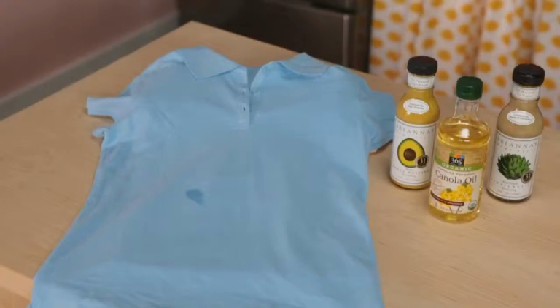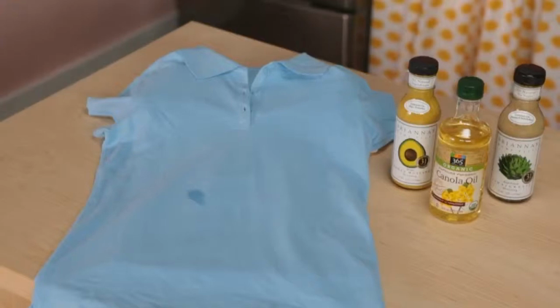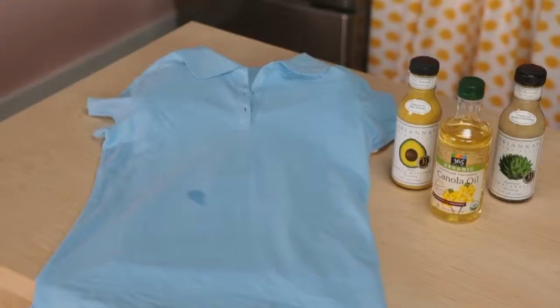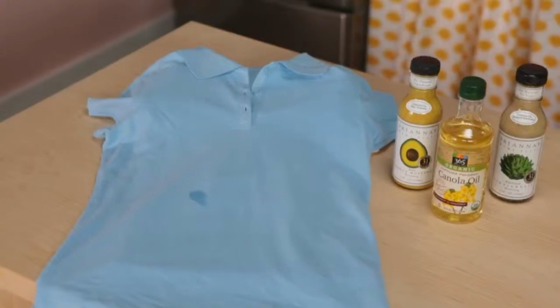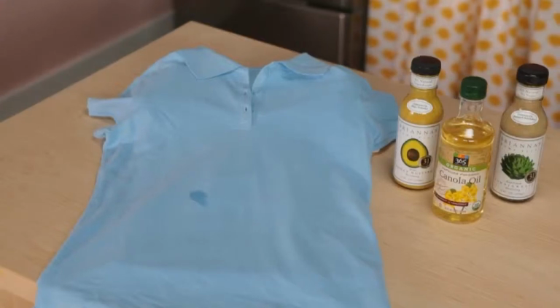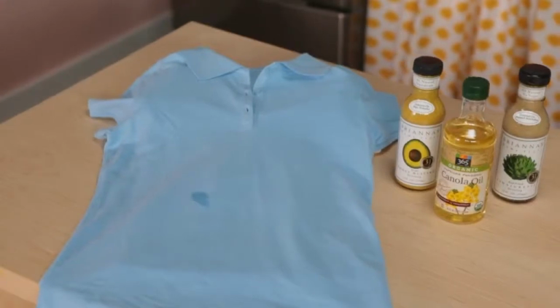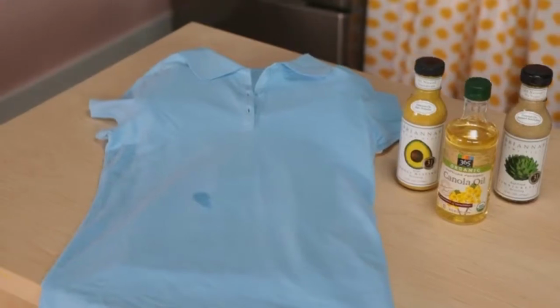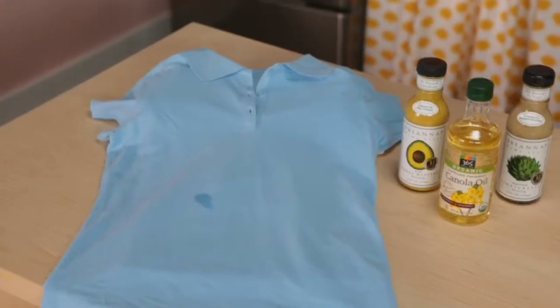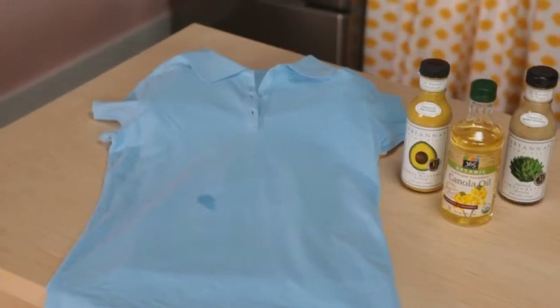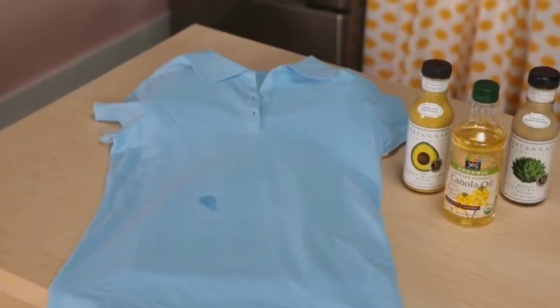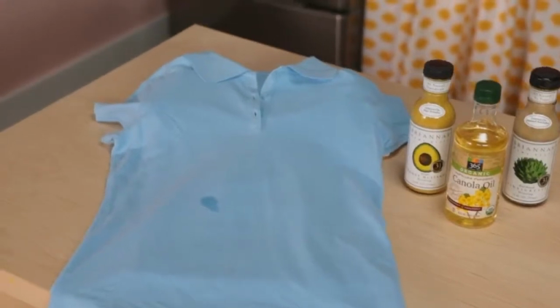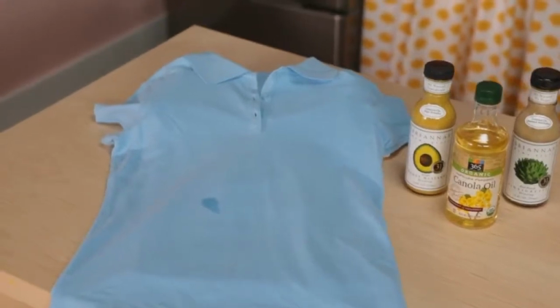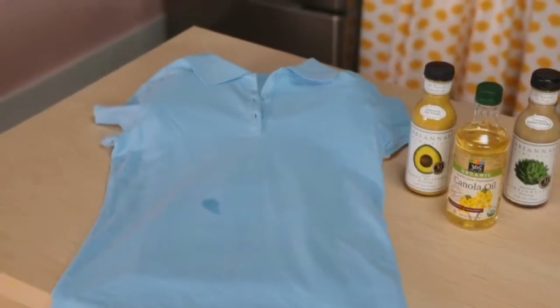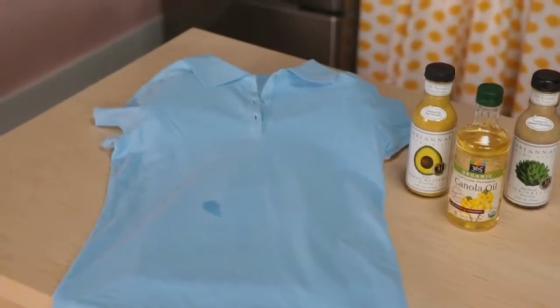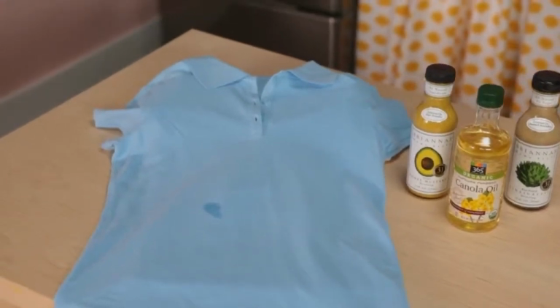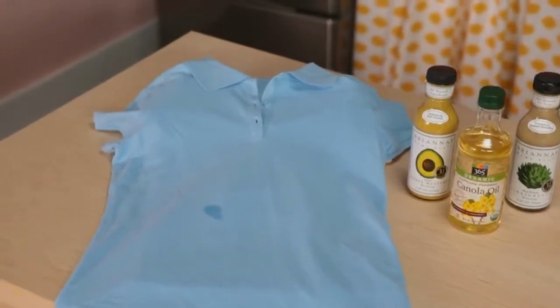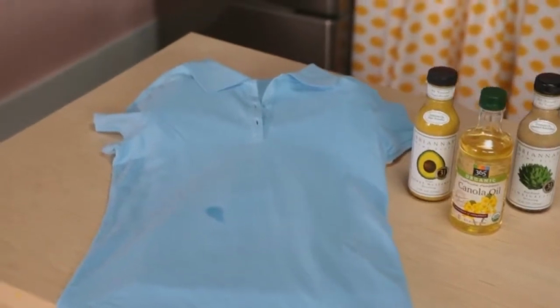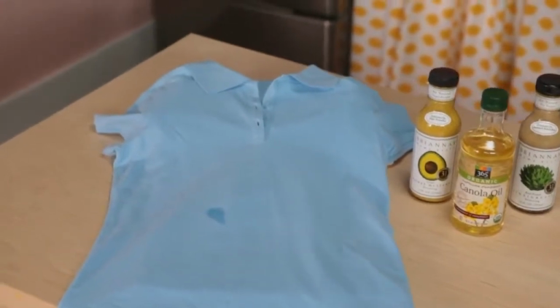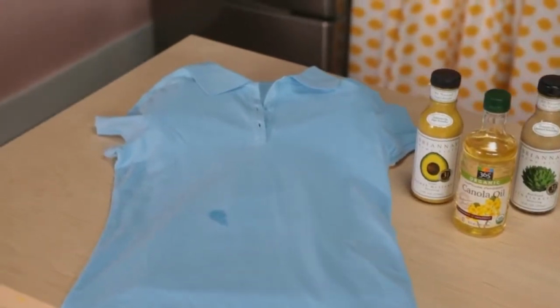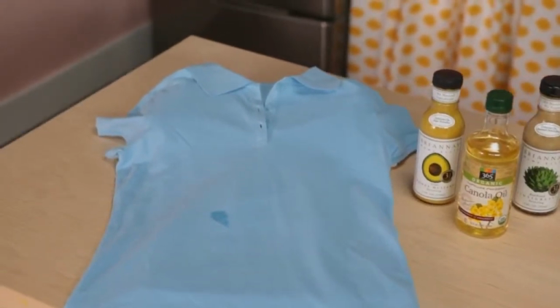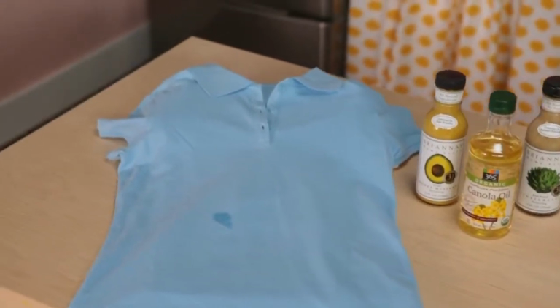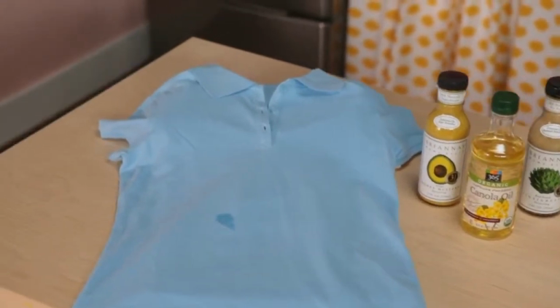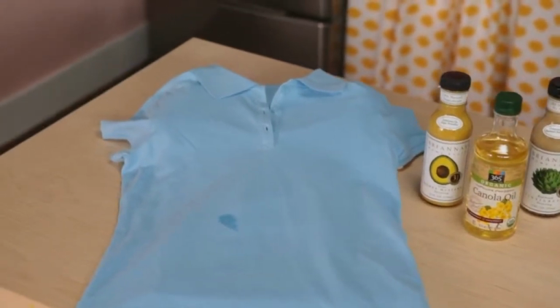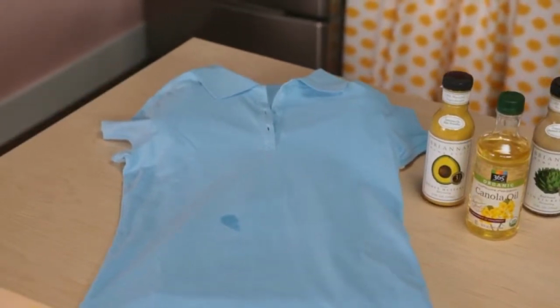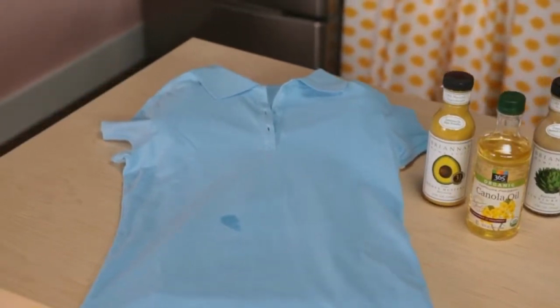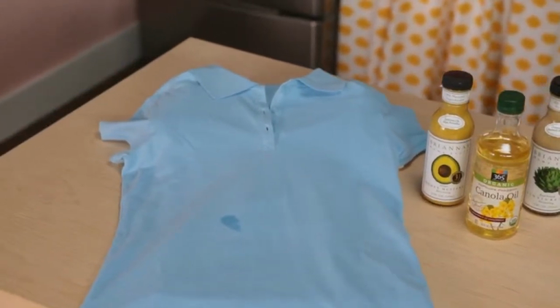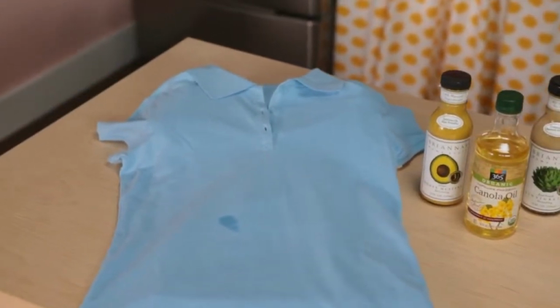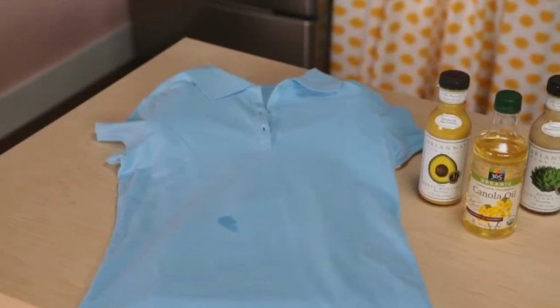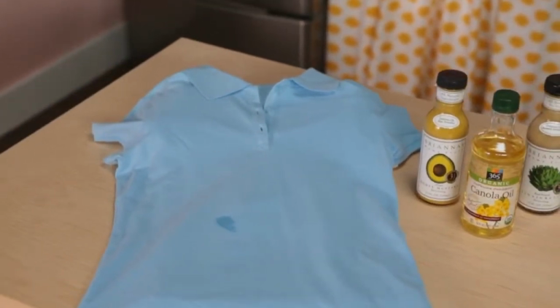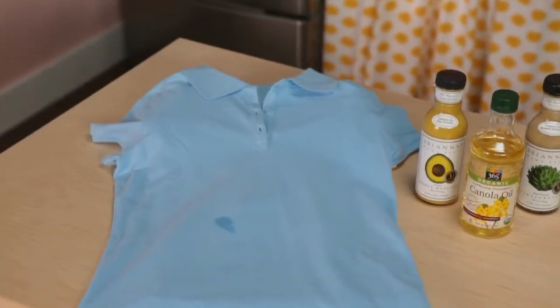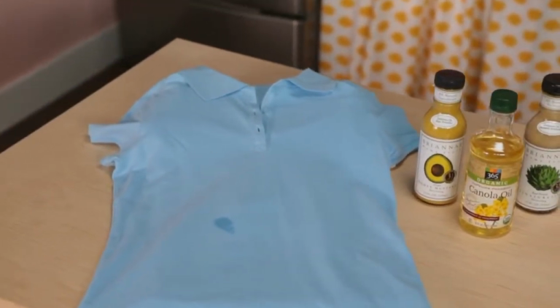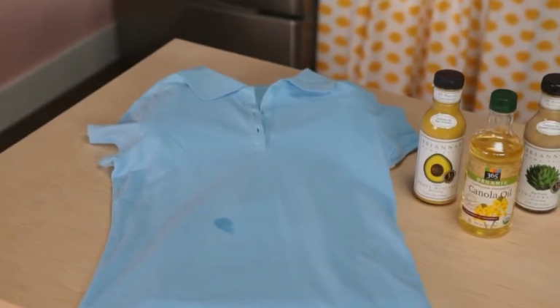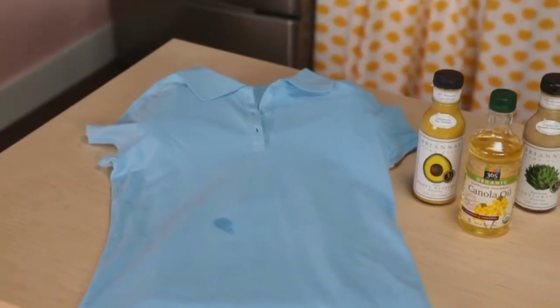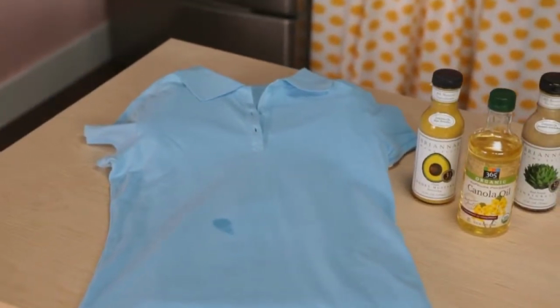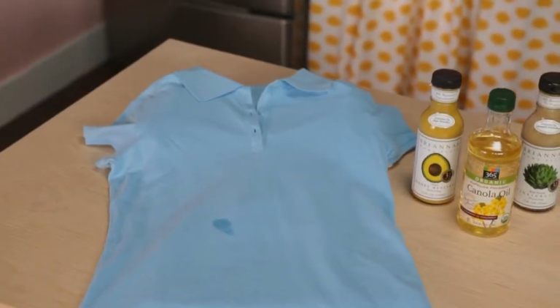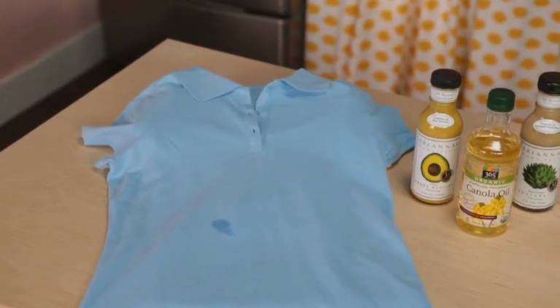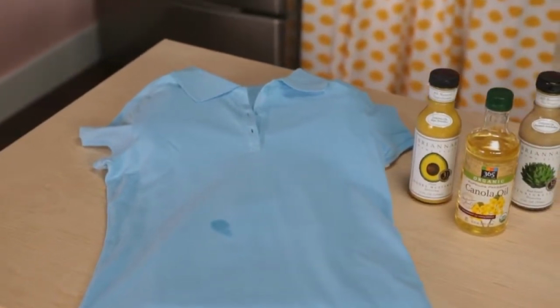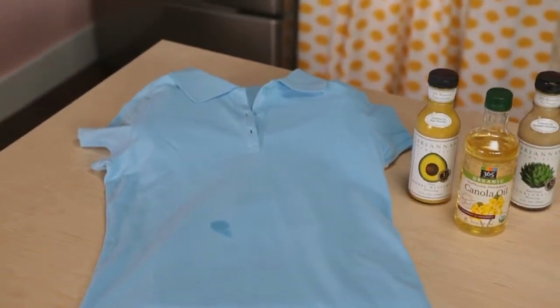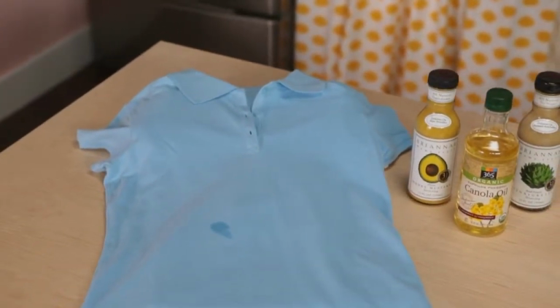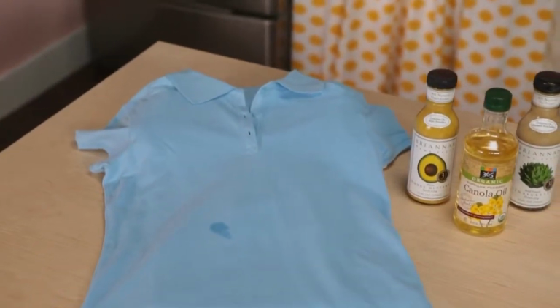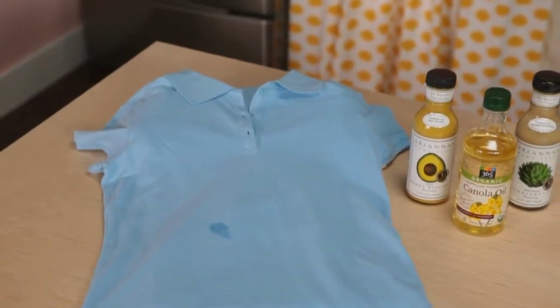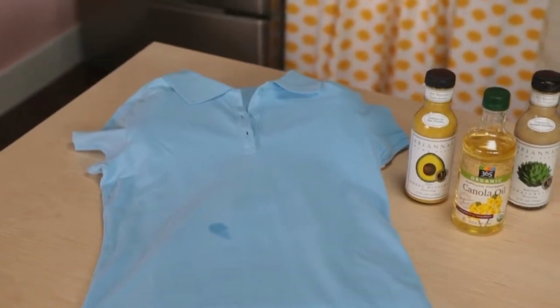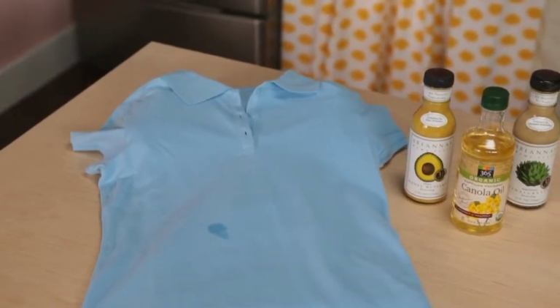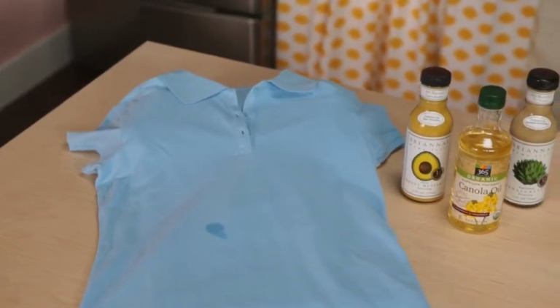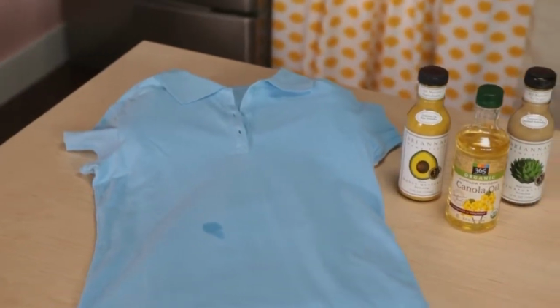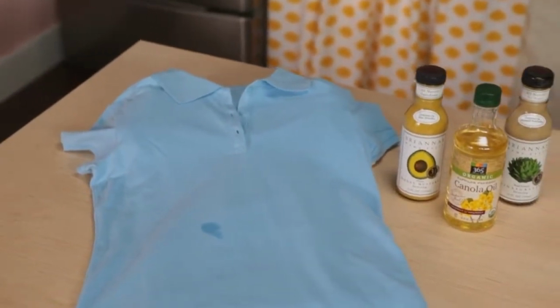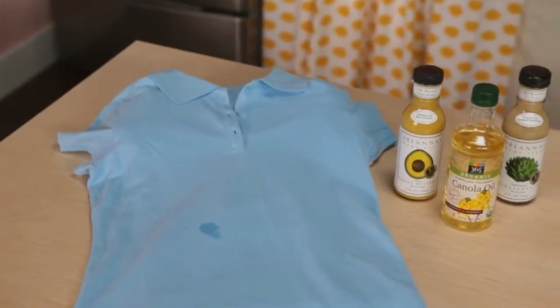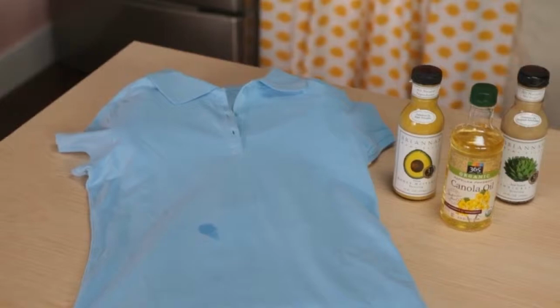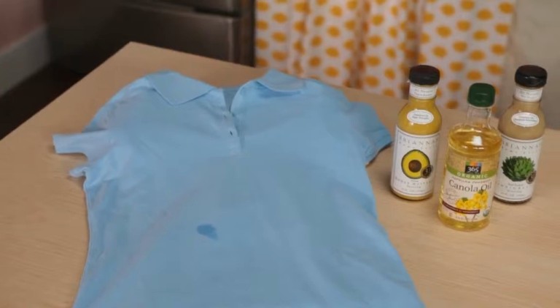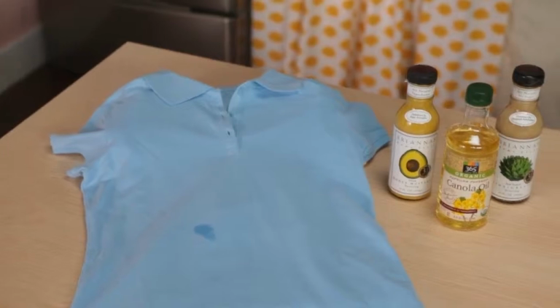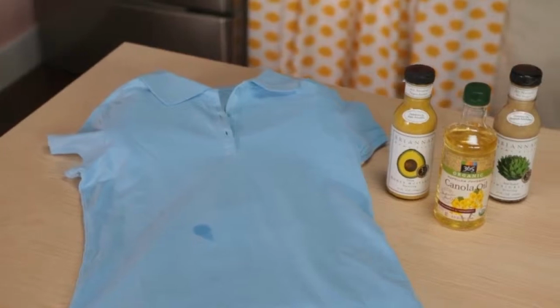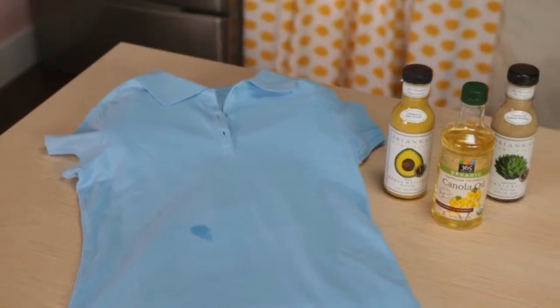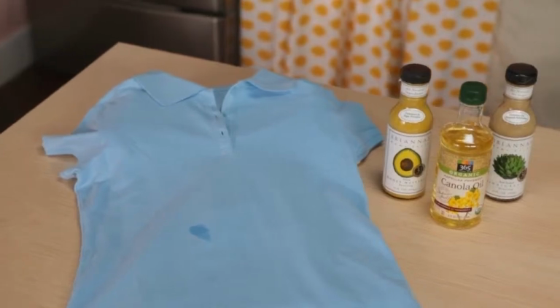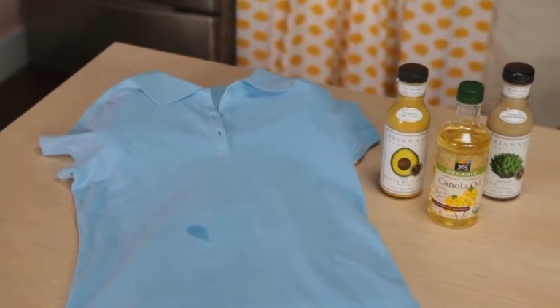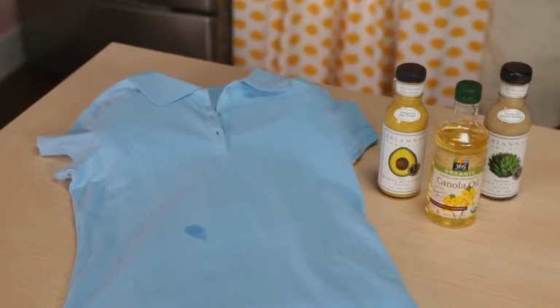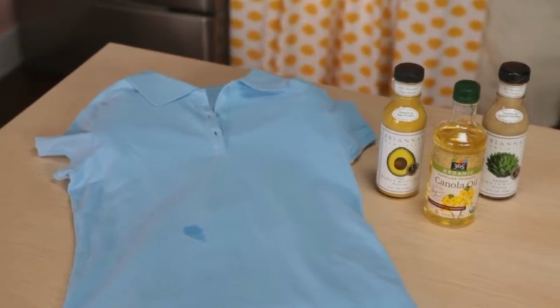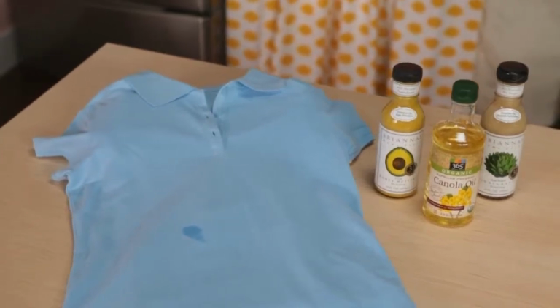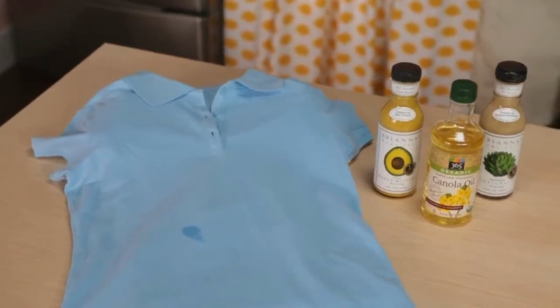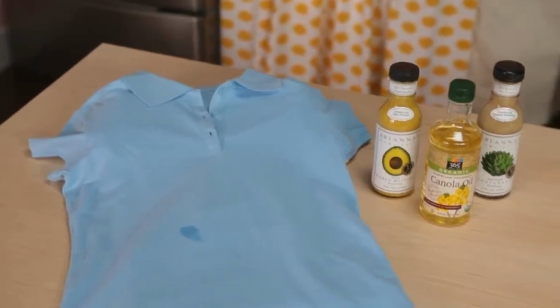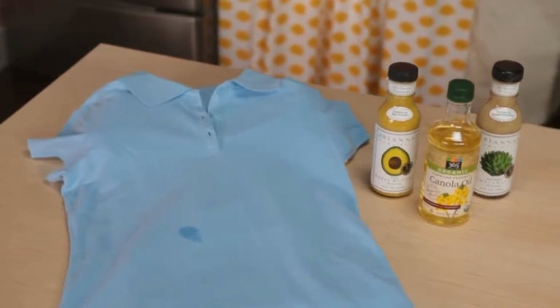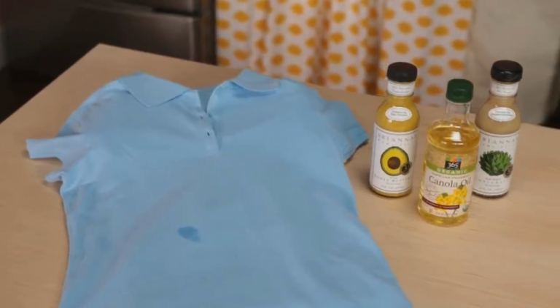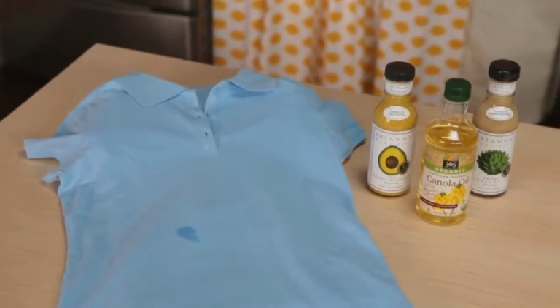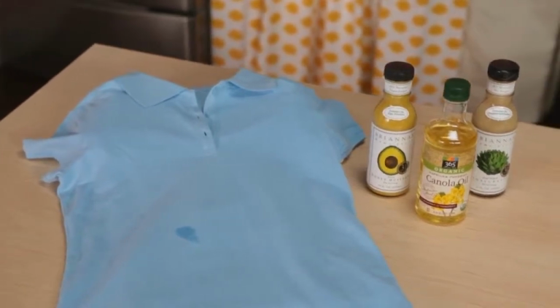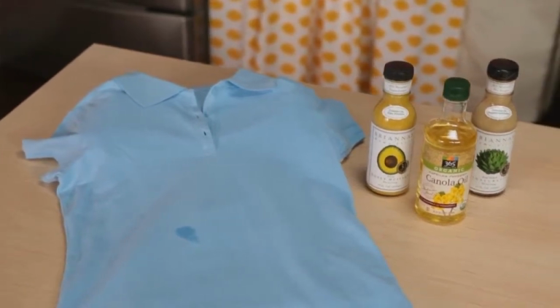Butter, gravy, and salad dressing go great on food, but bad on fabric. Don't let this stain linger. Act fast.